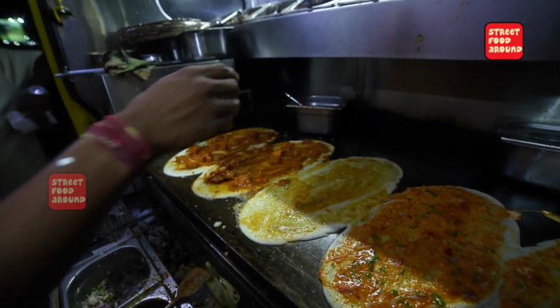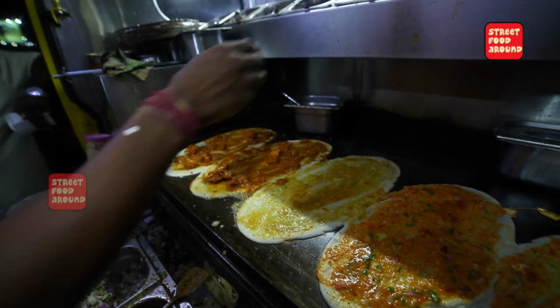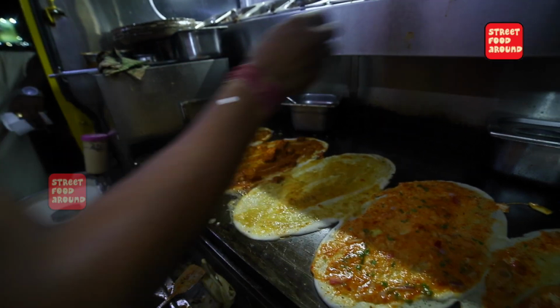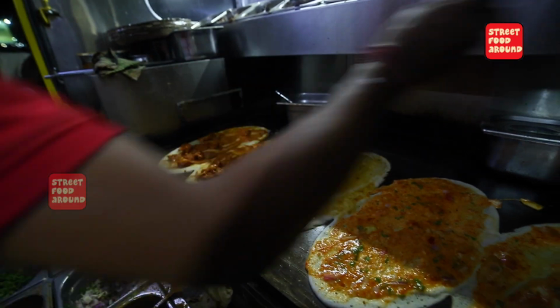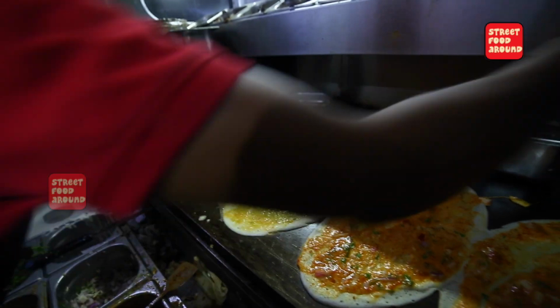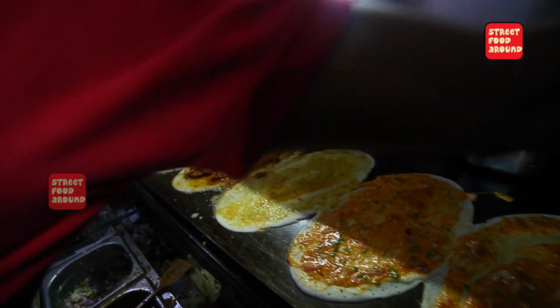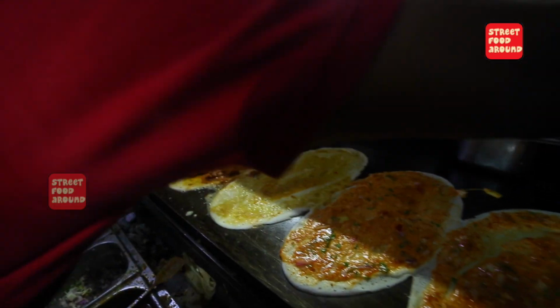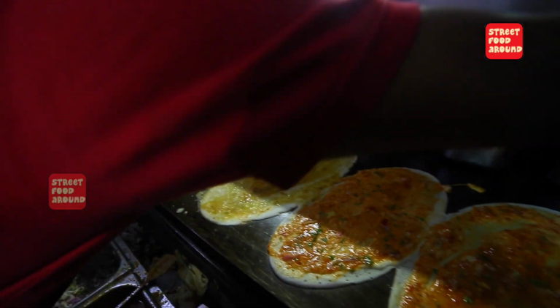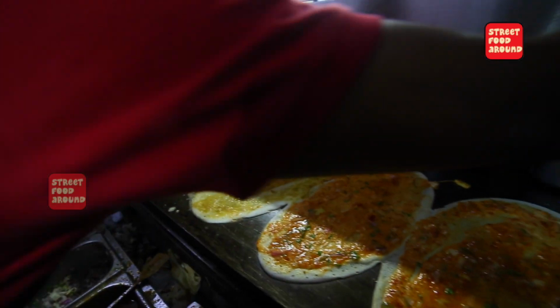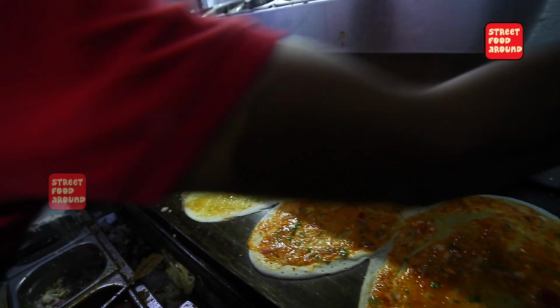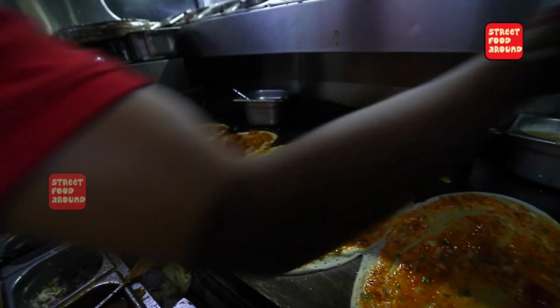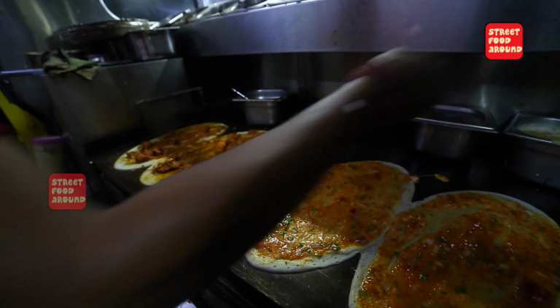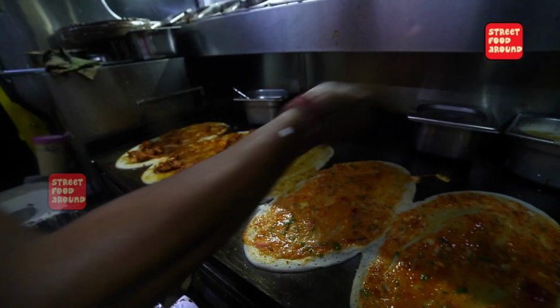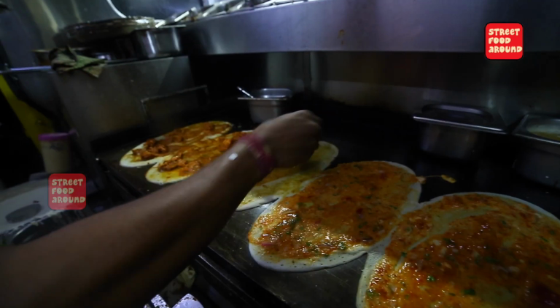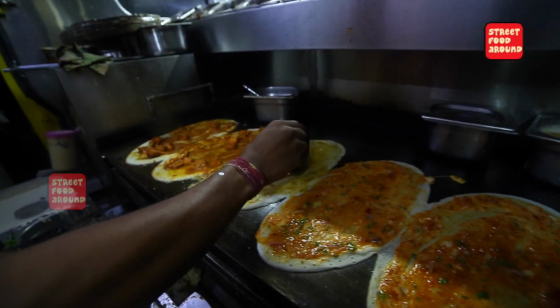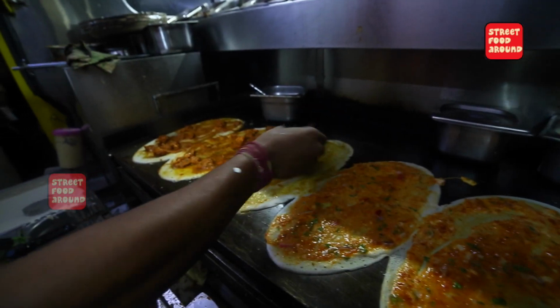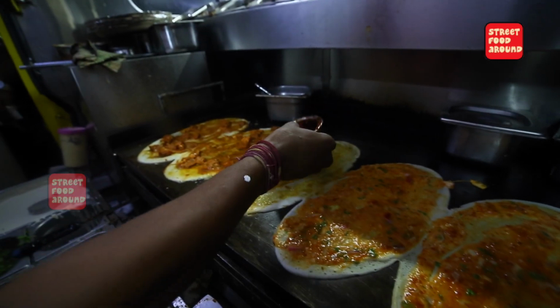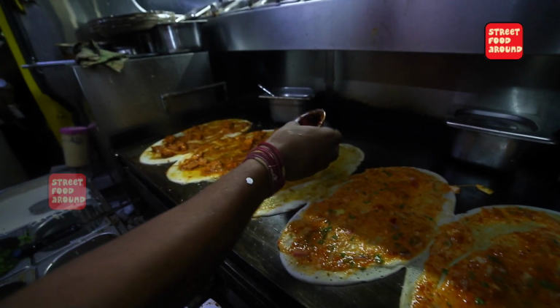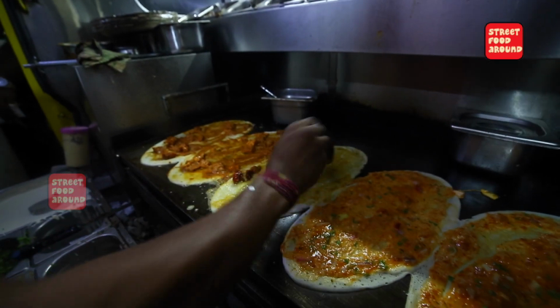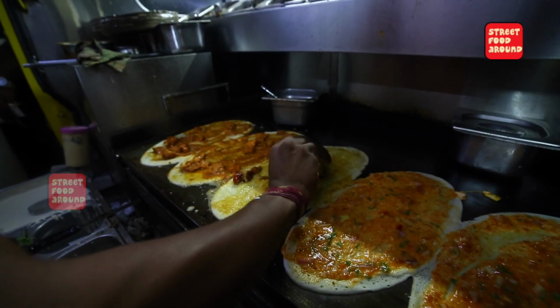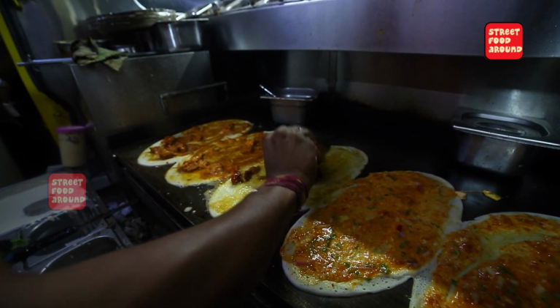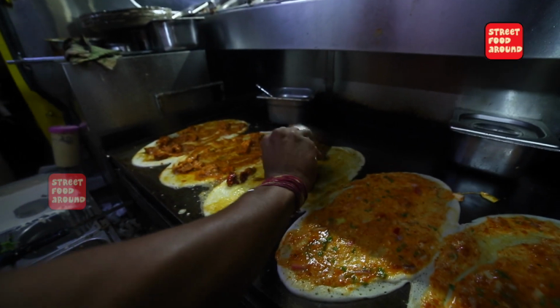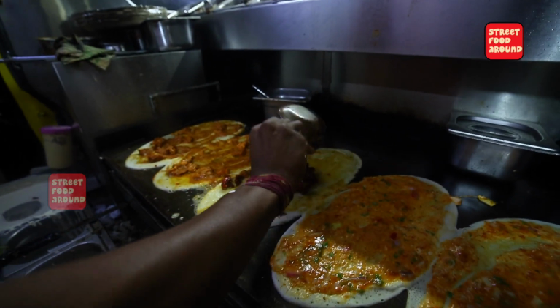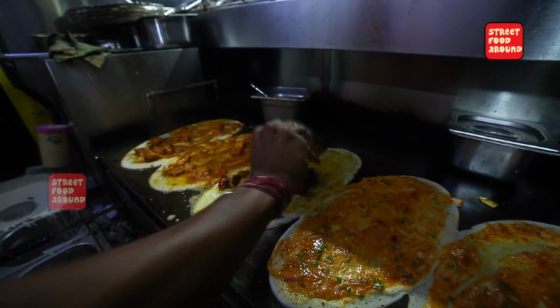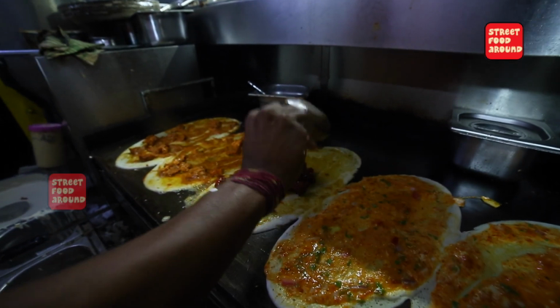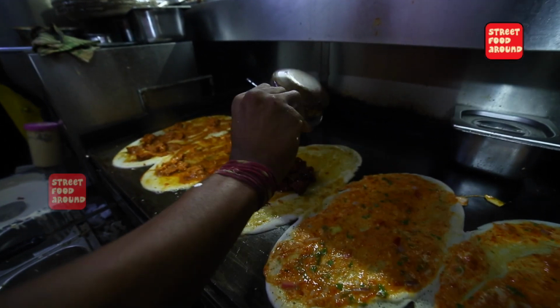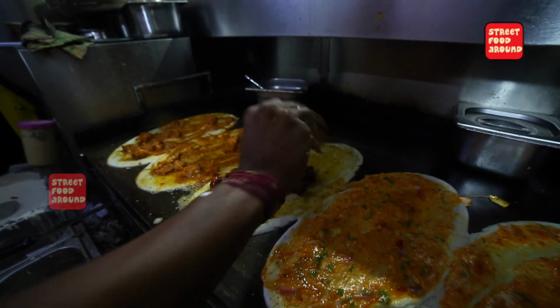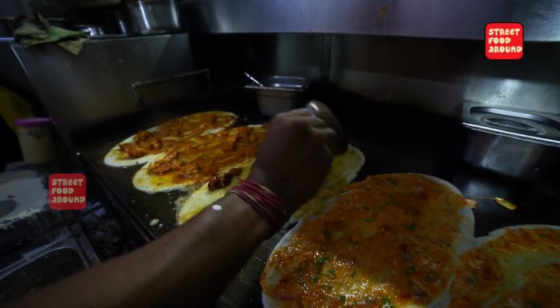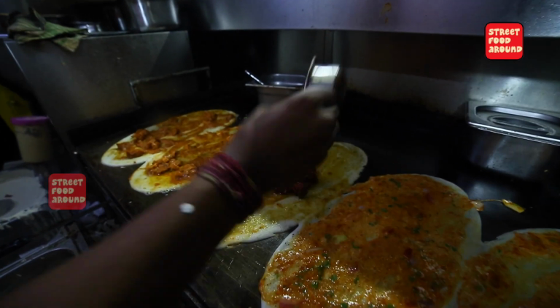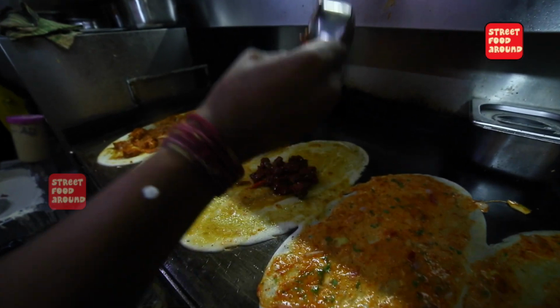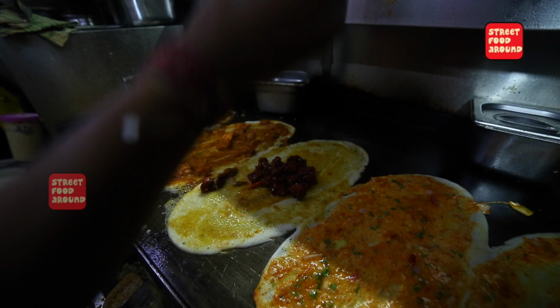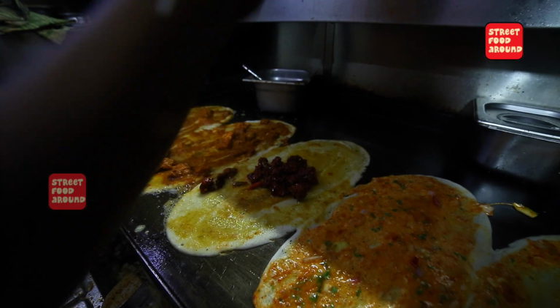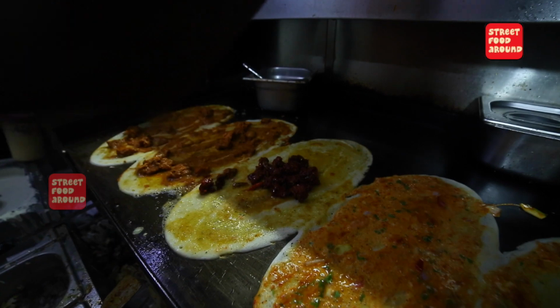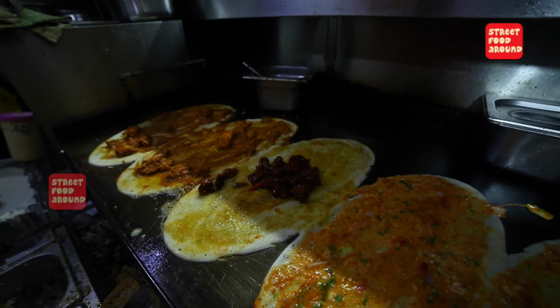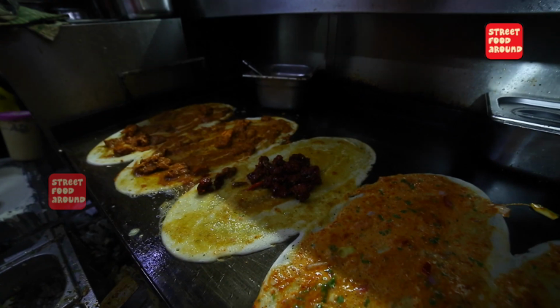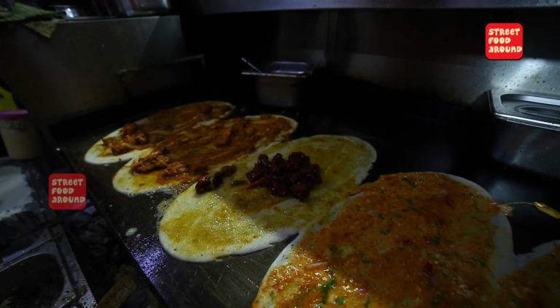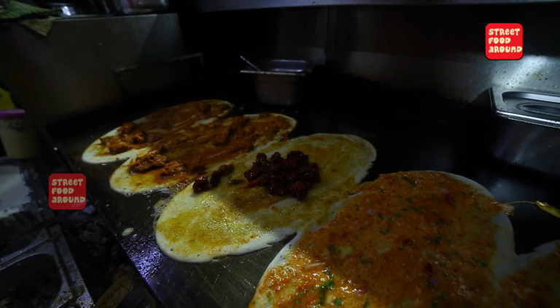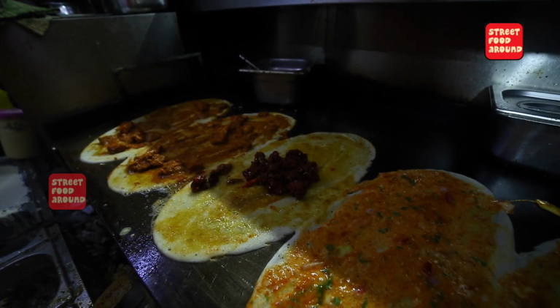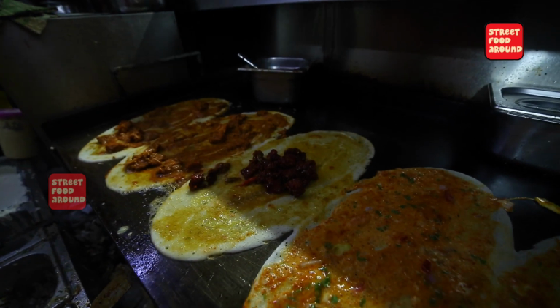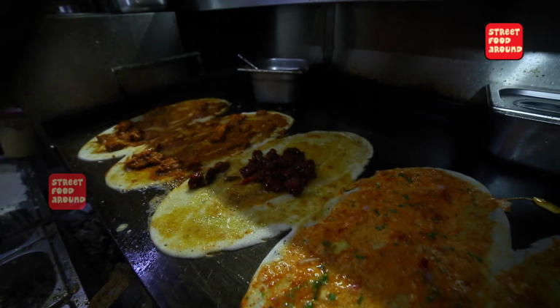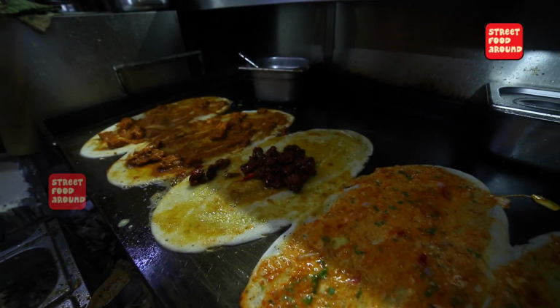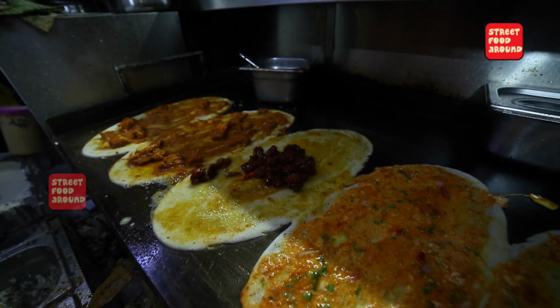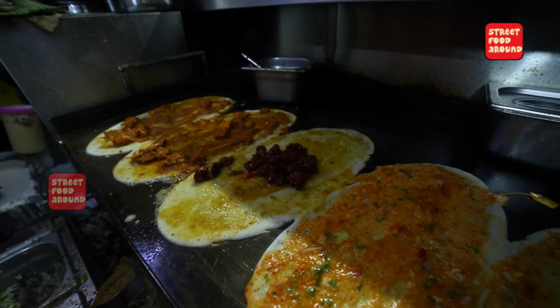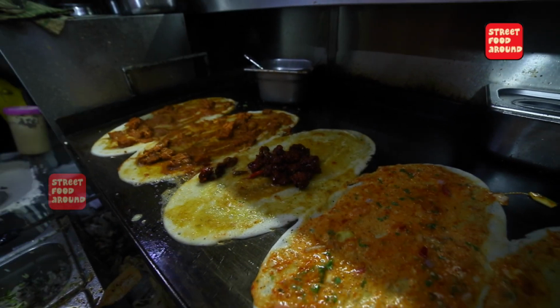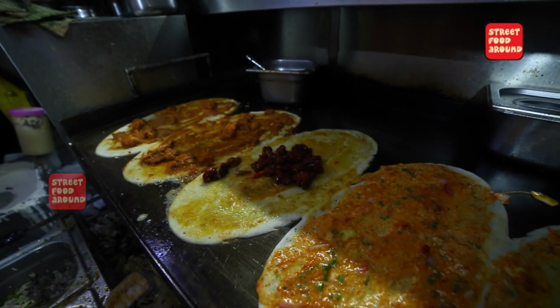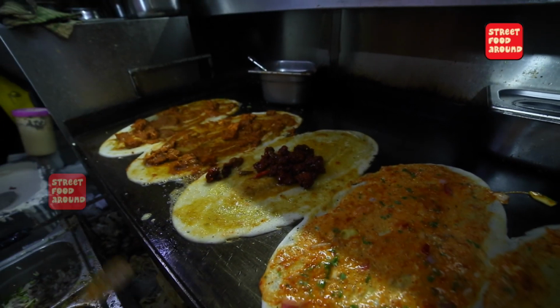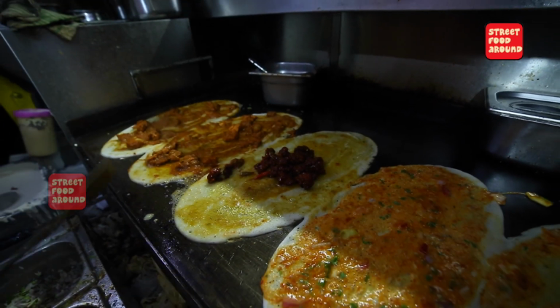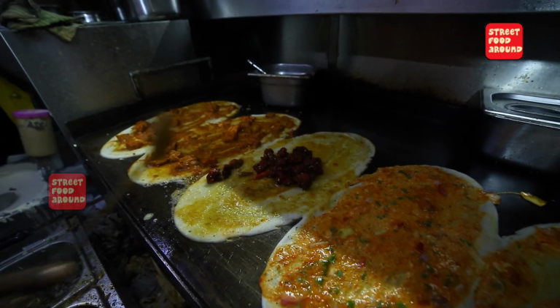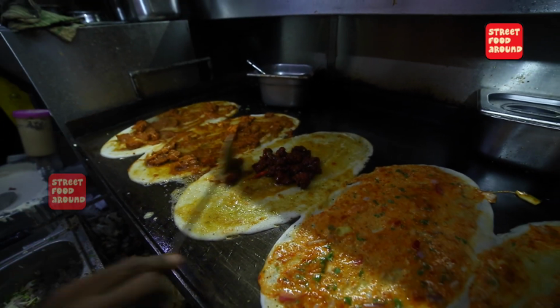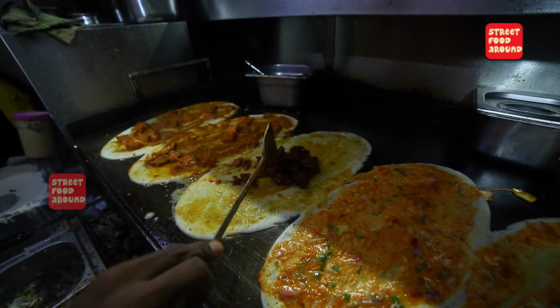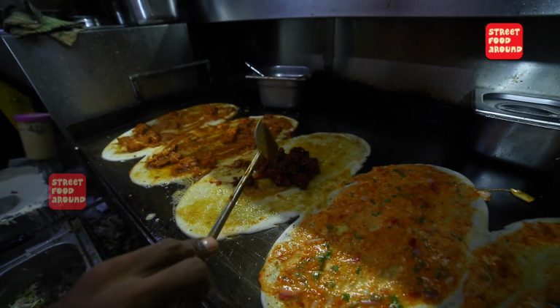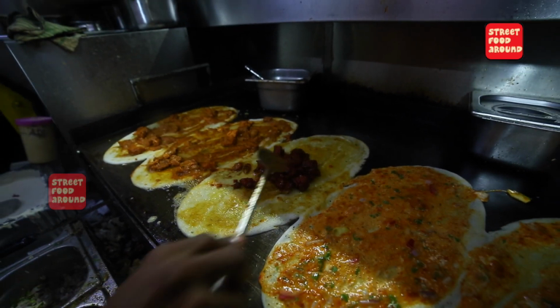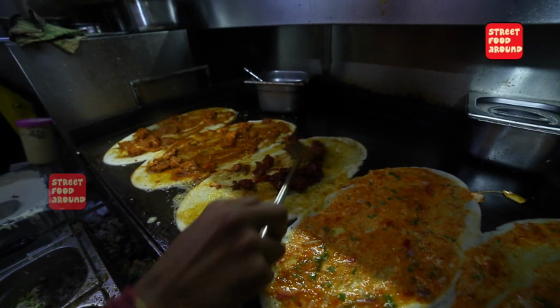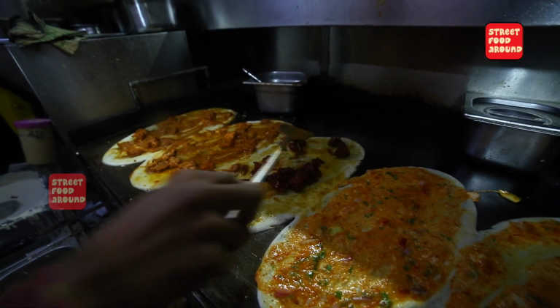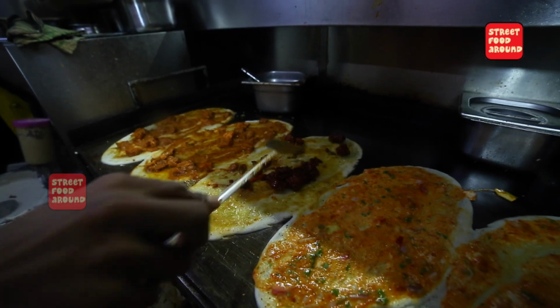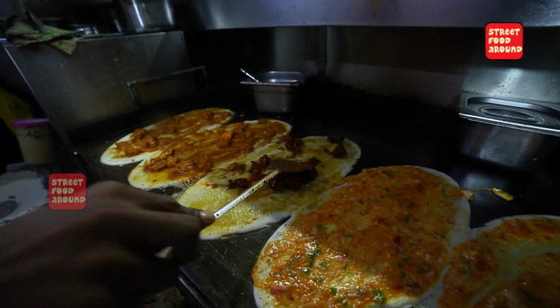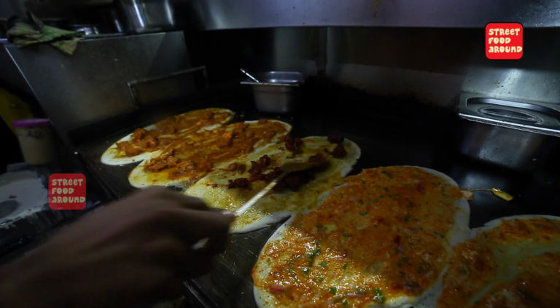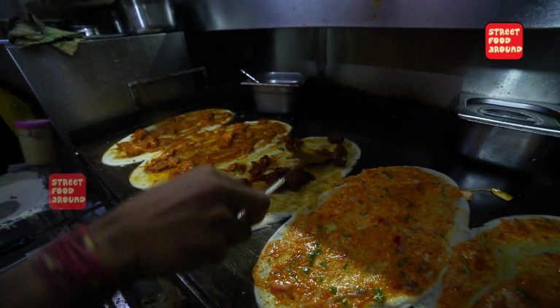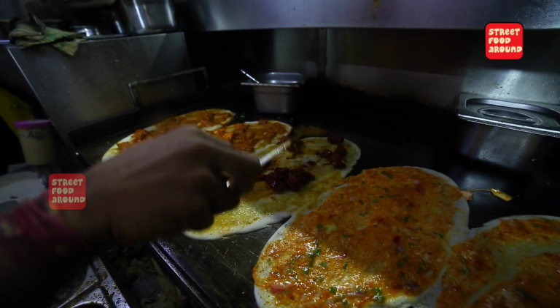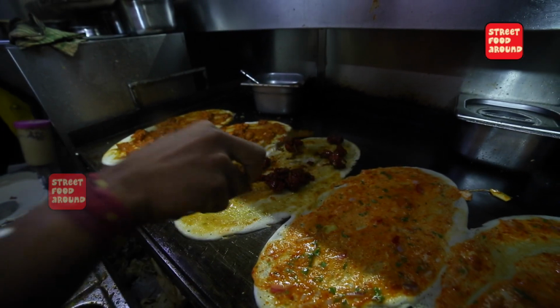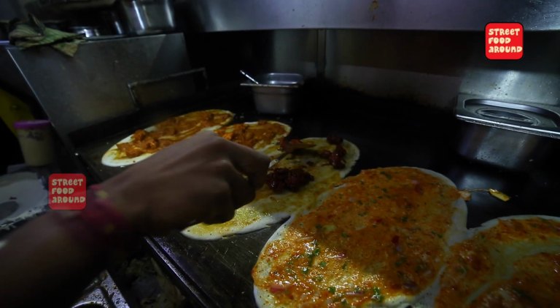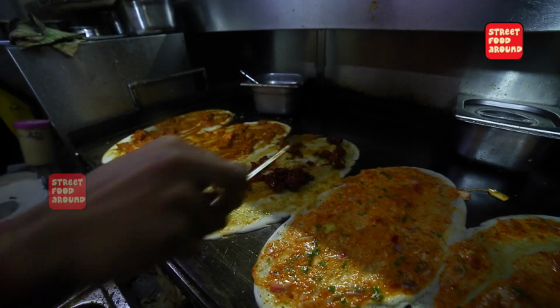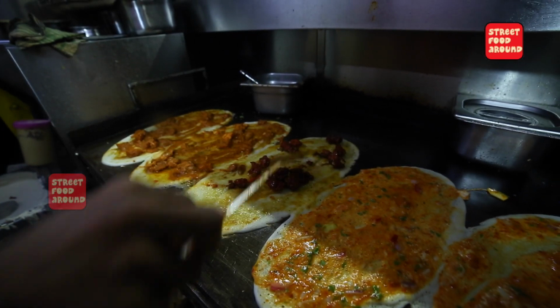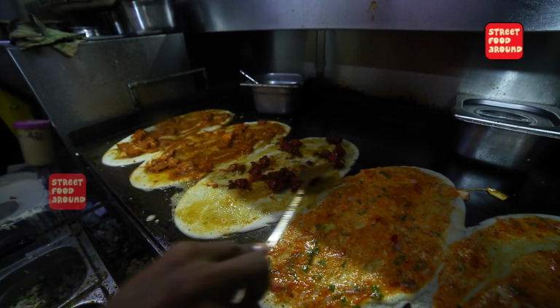Chili chicken. Chili chicken. Chili chicken. I'll put a chili chicken.